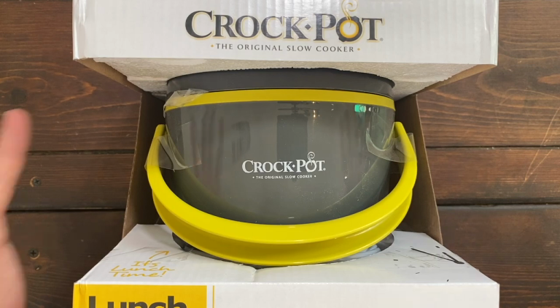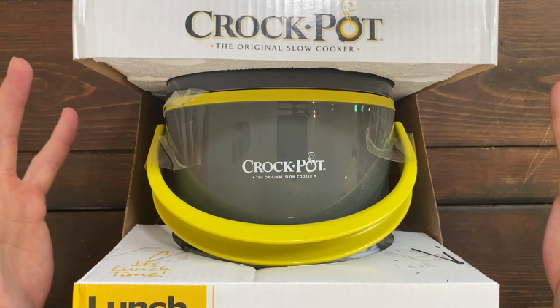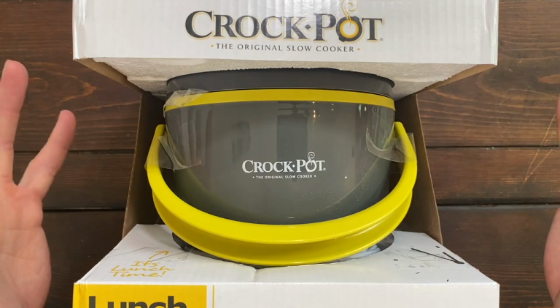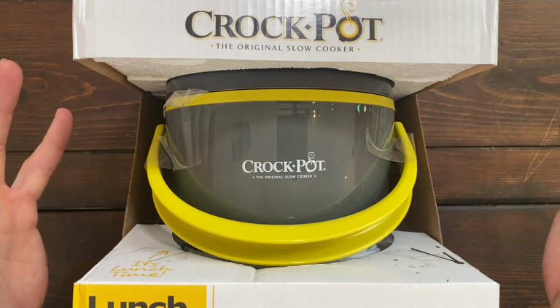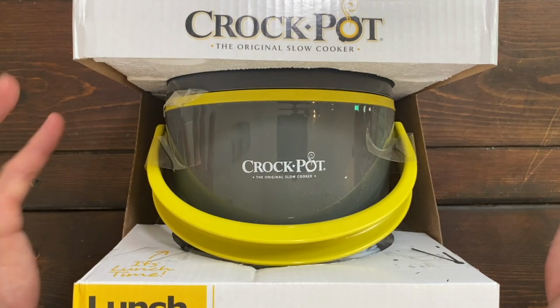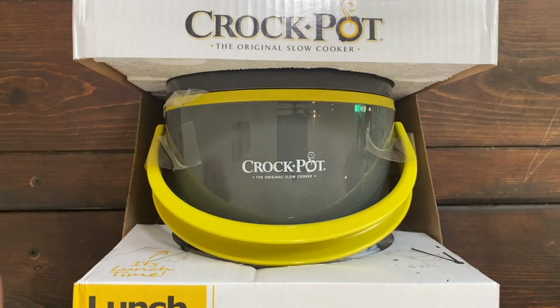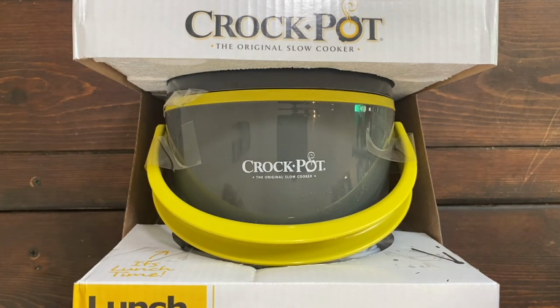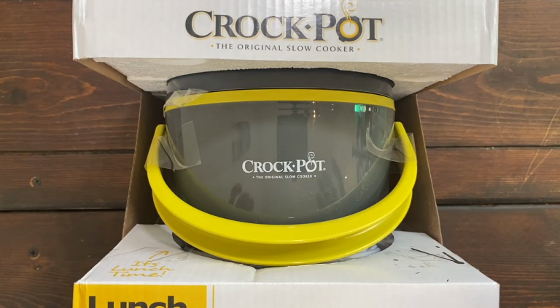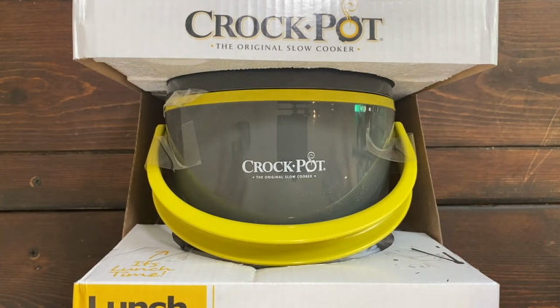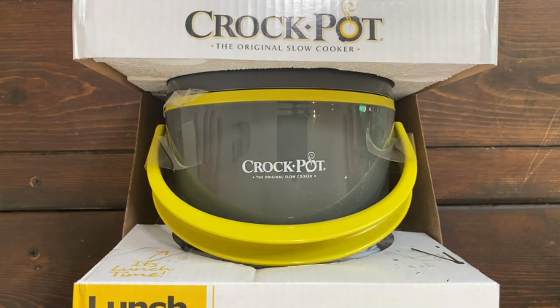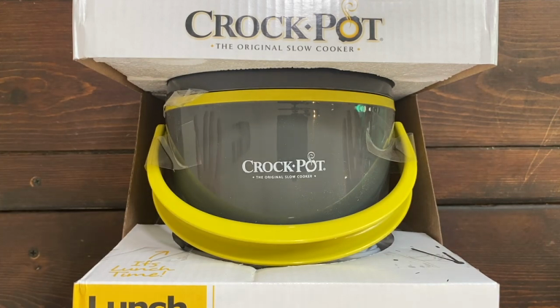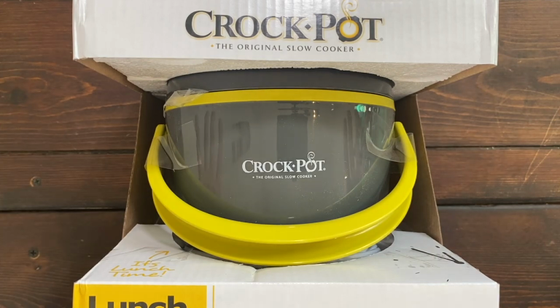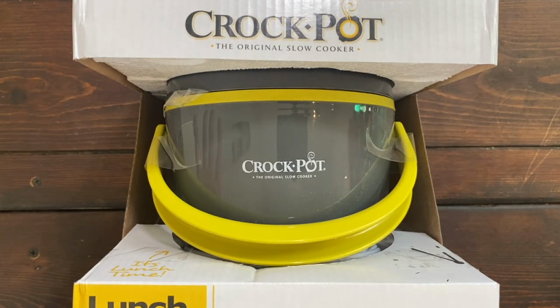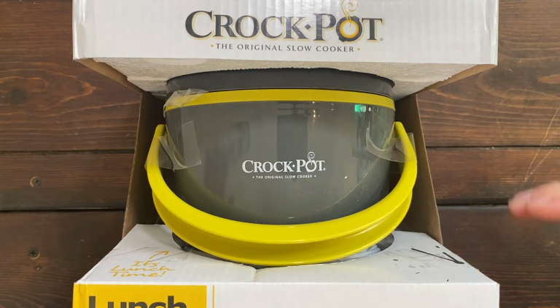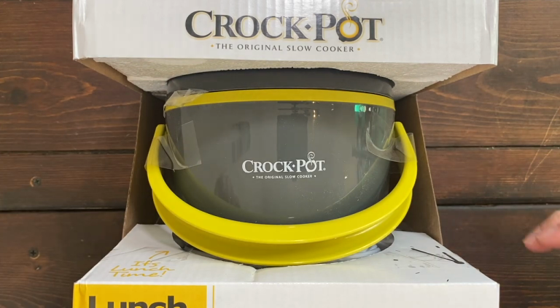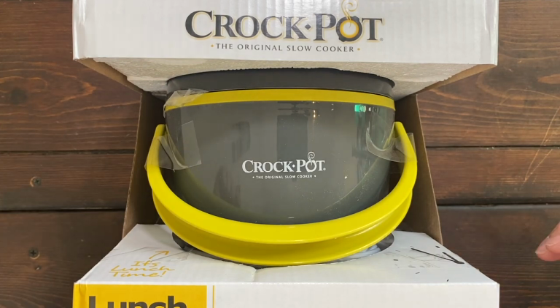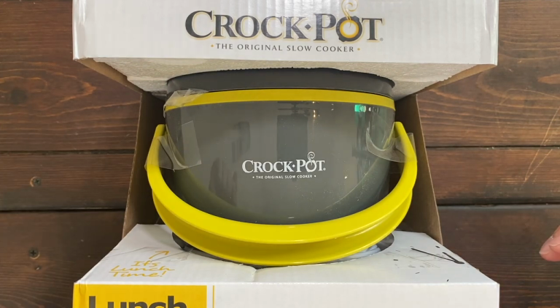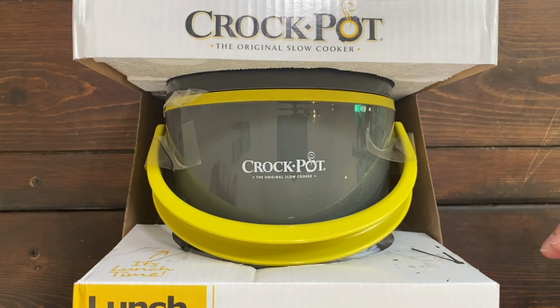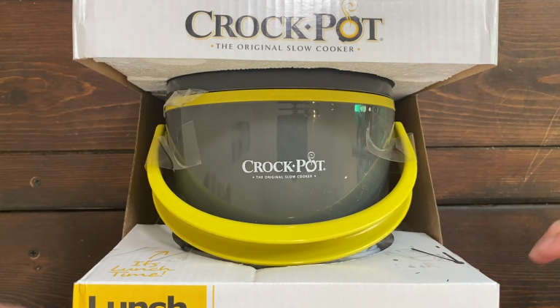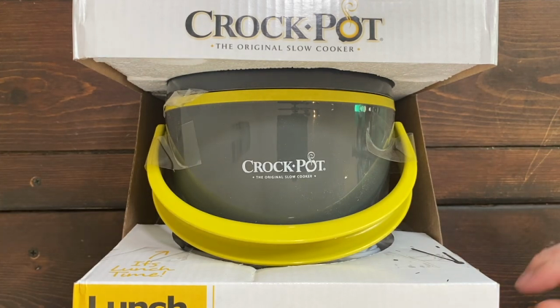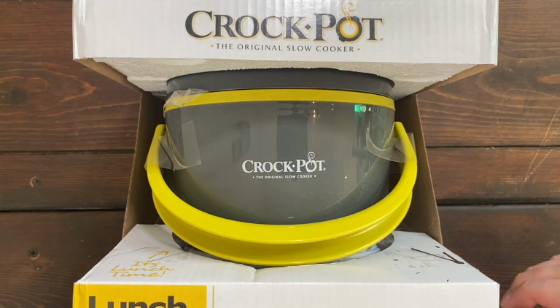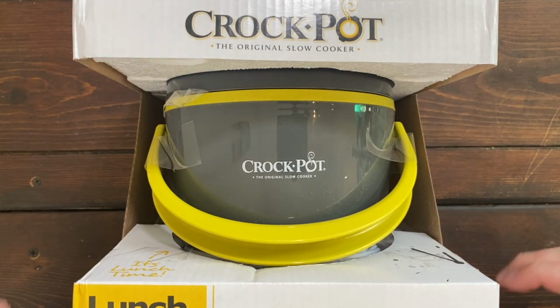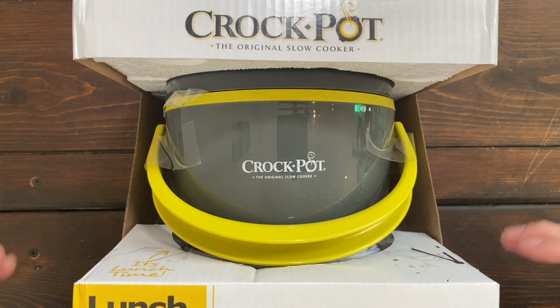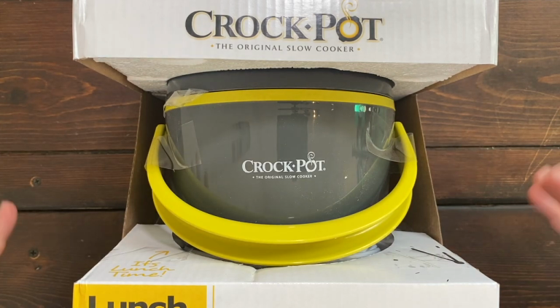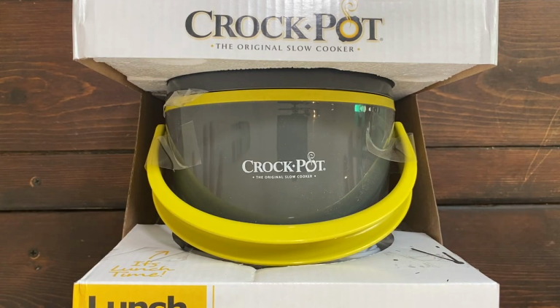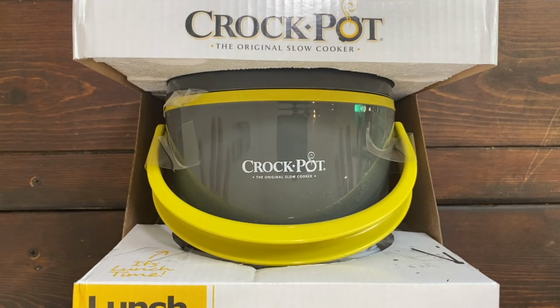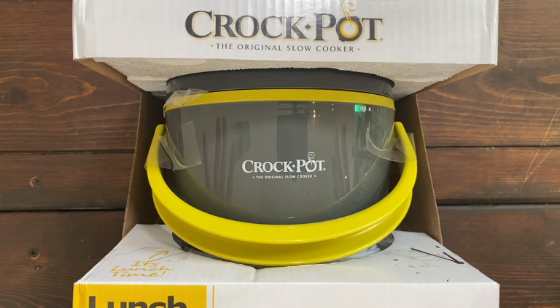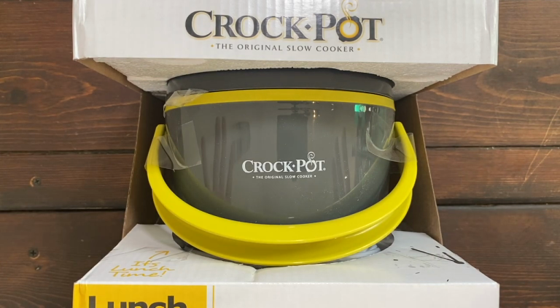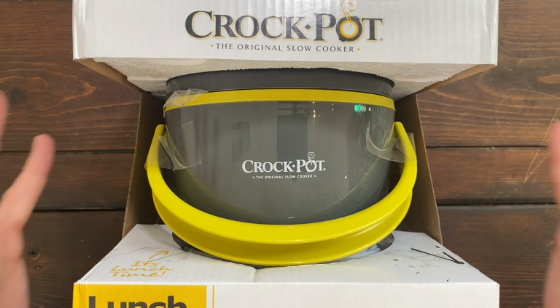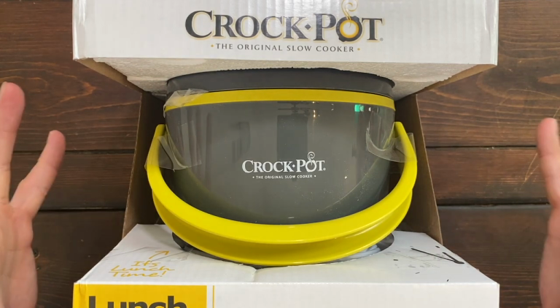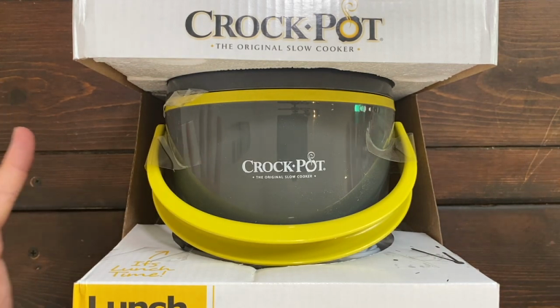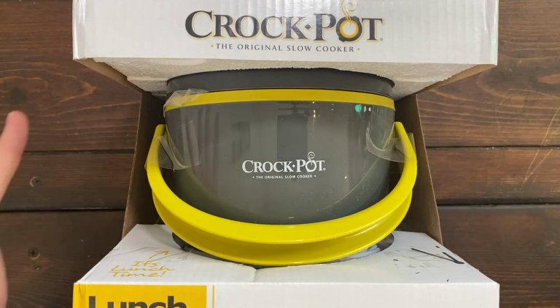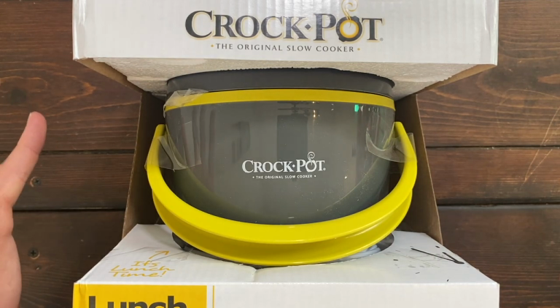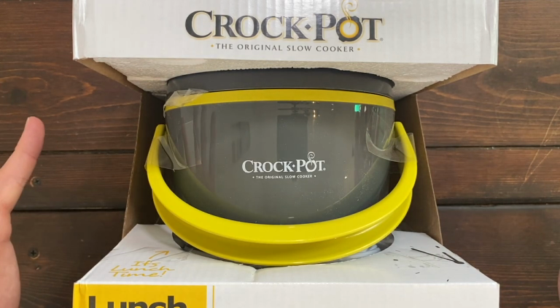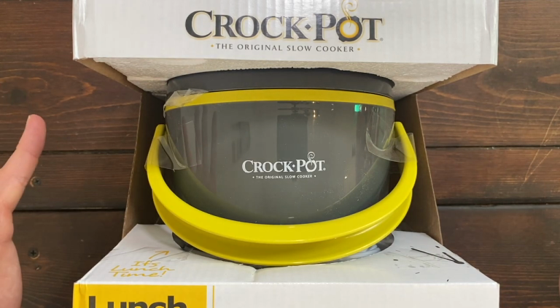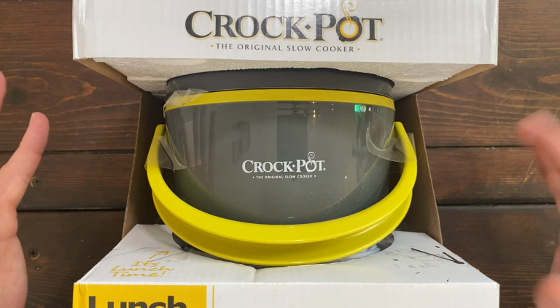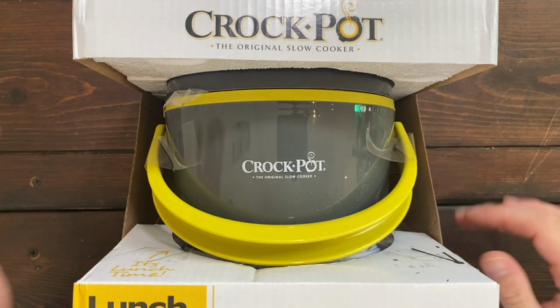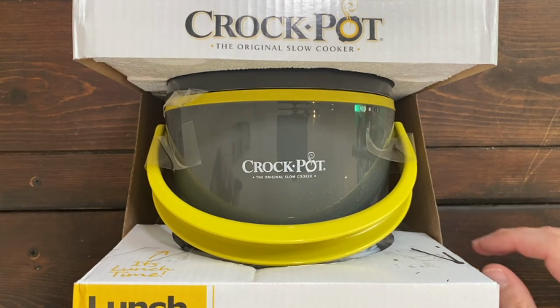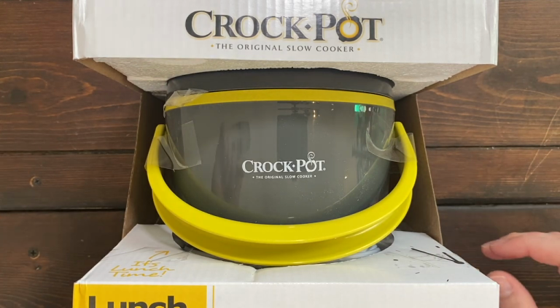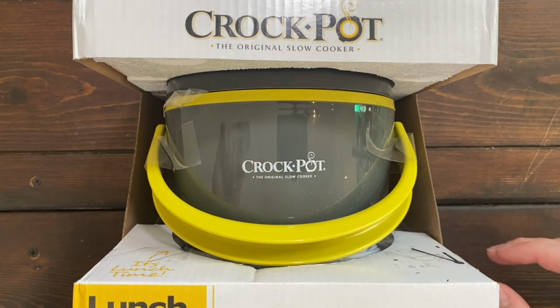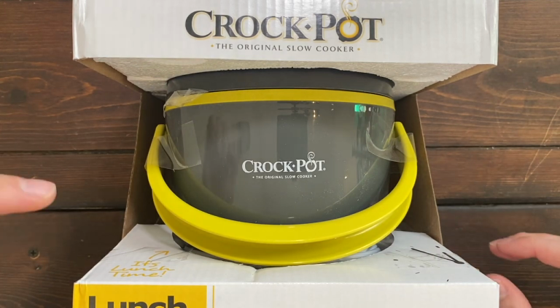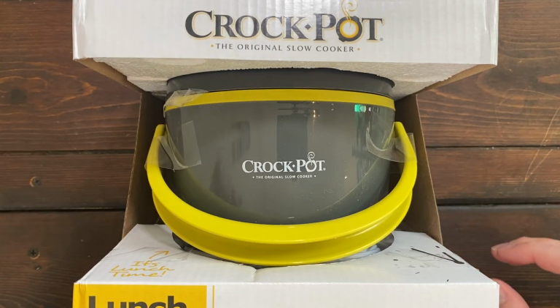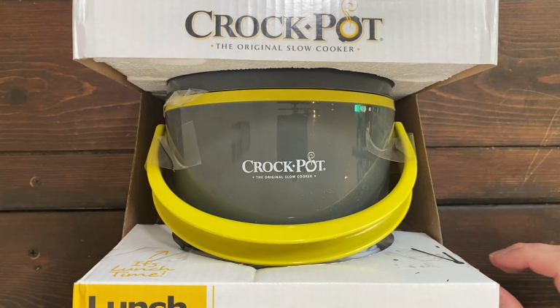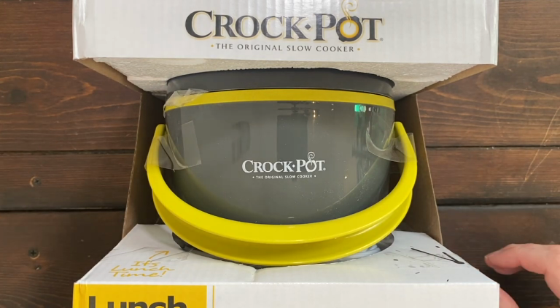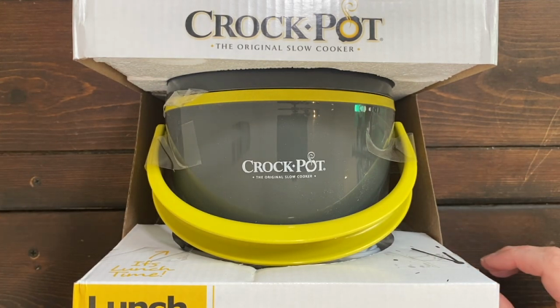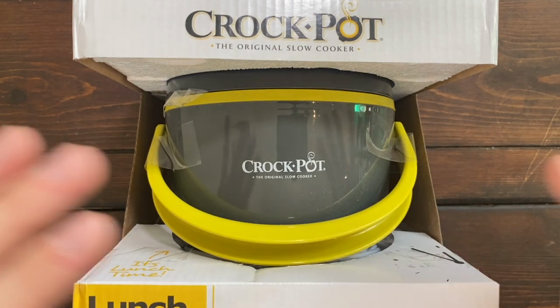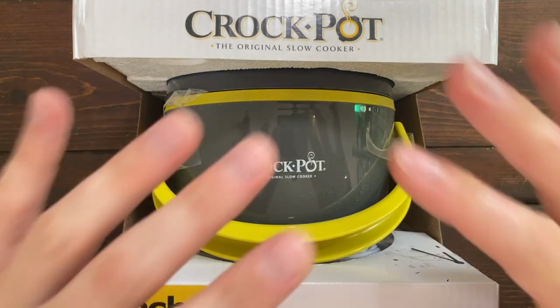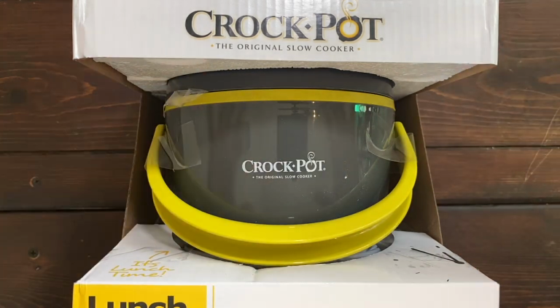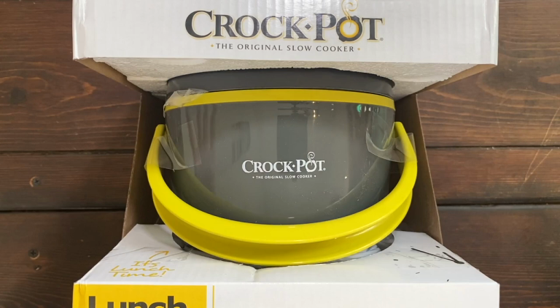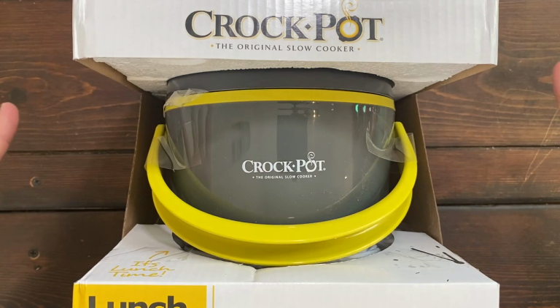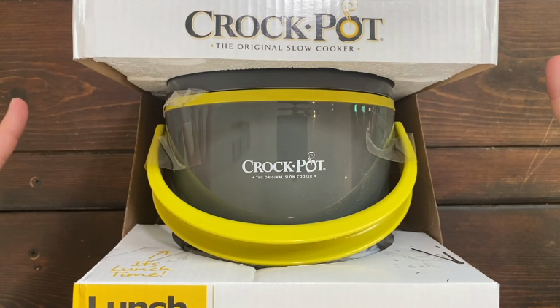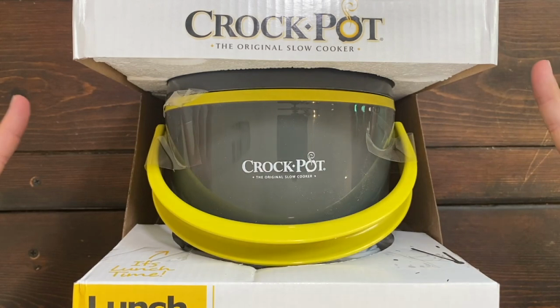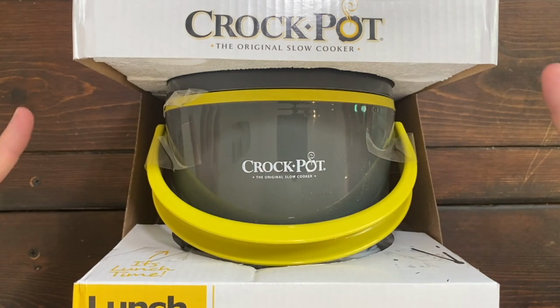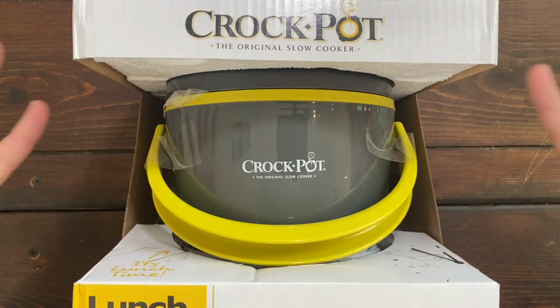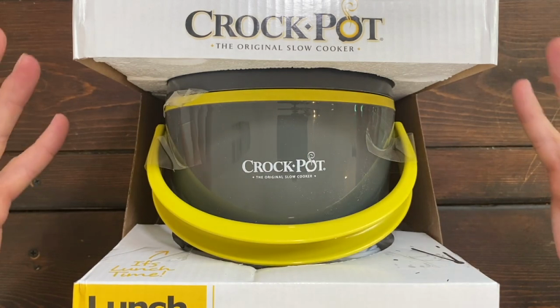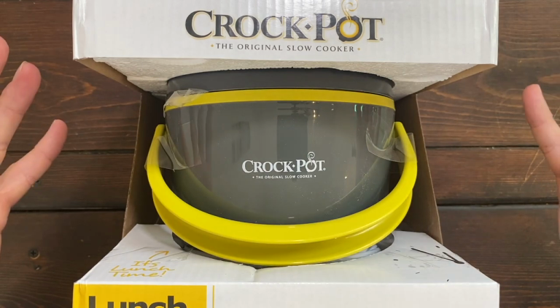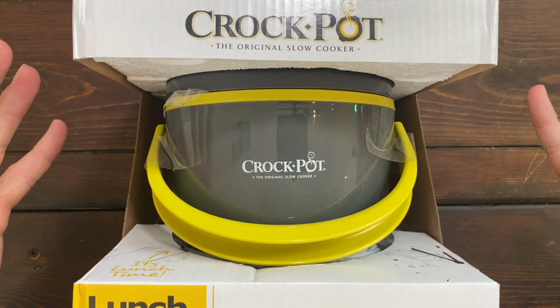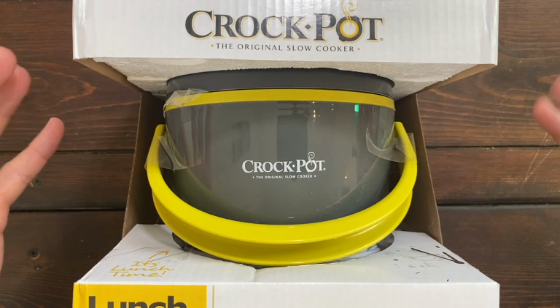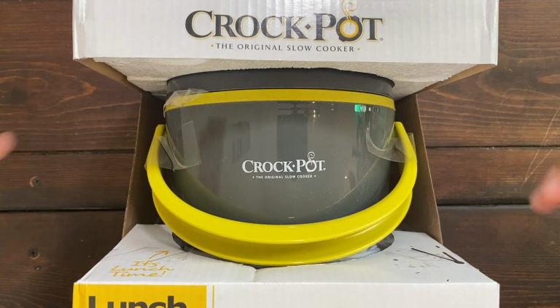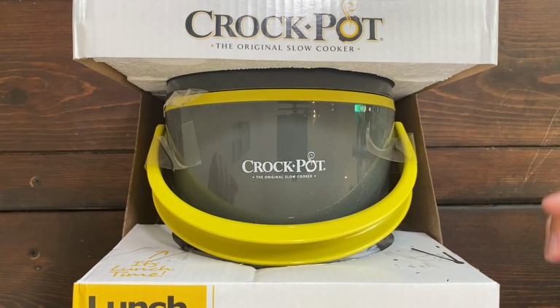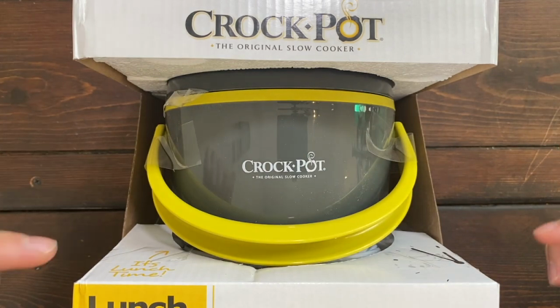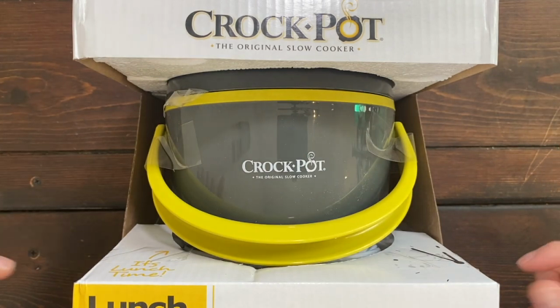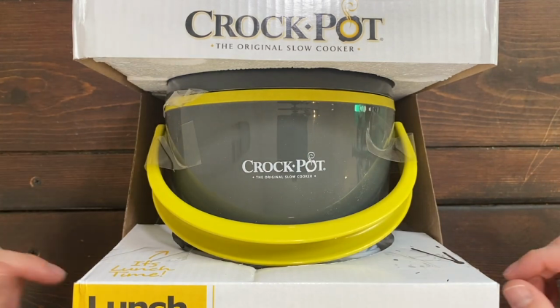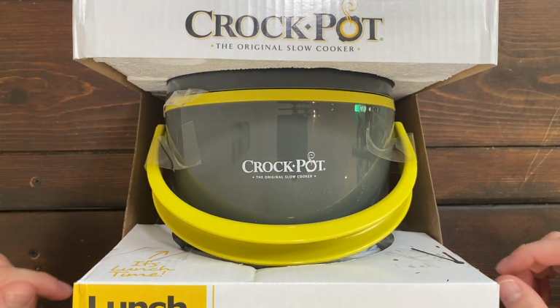Hey everyone, welcome to my review of the Lunch Crock, the portable lunch box by Crock-Pot. Let's go ahead and open up the package and talk about it.